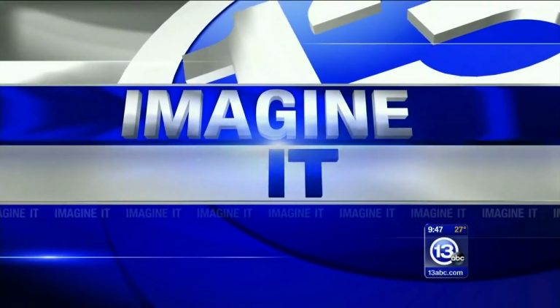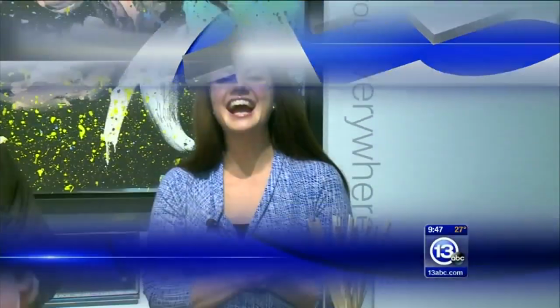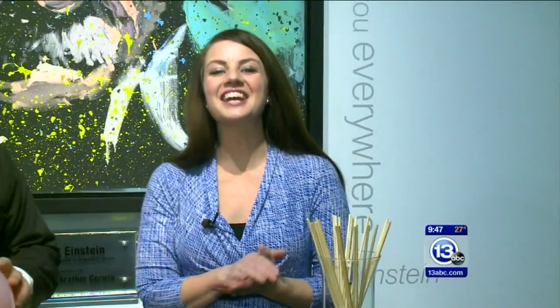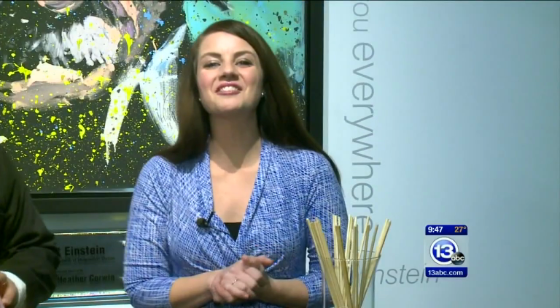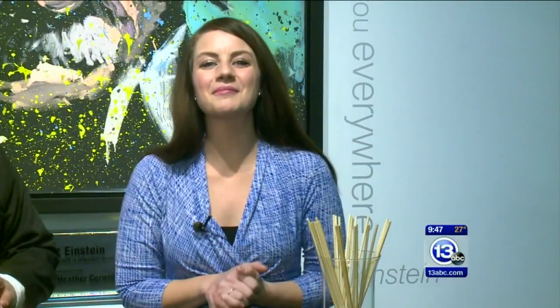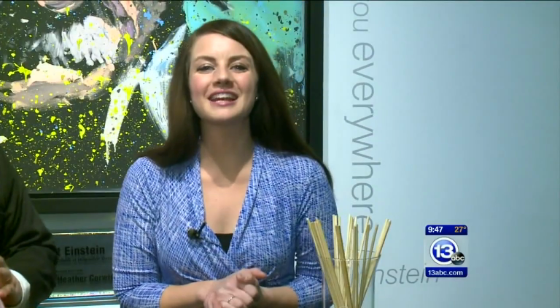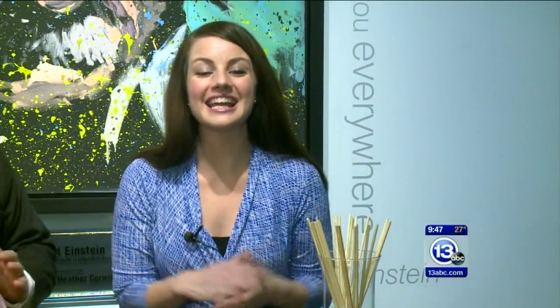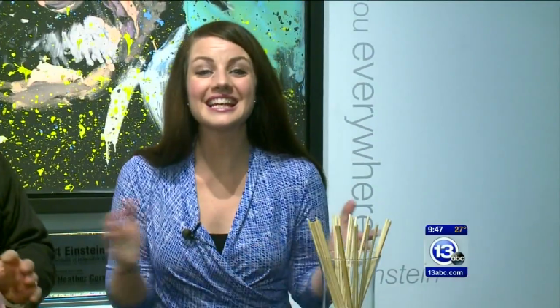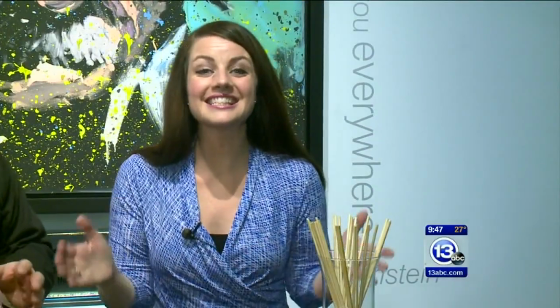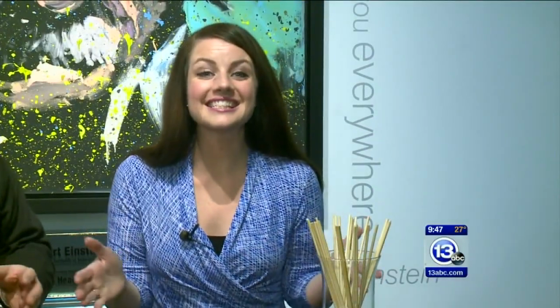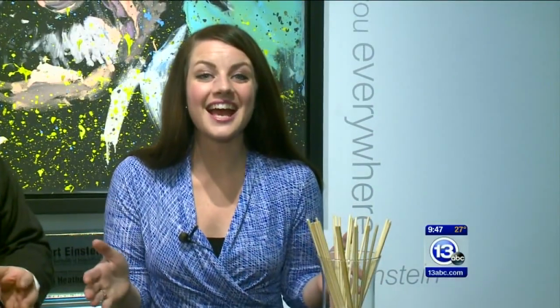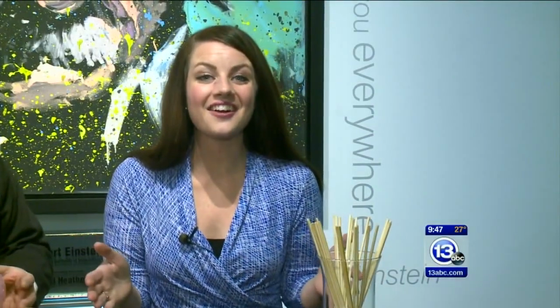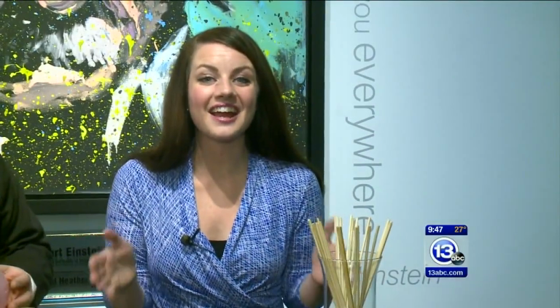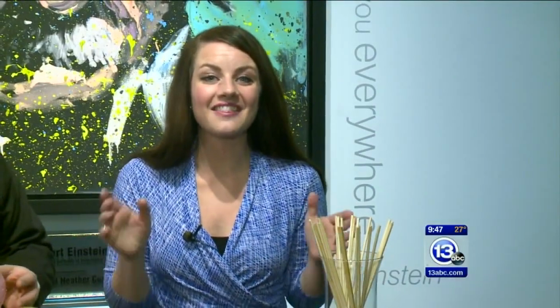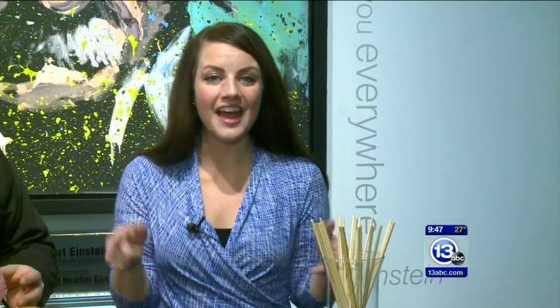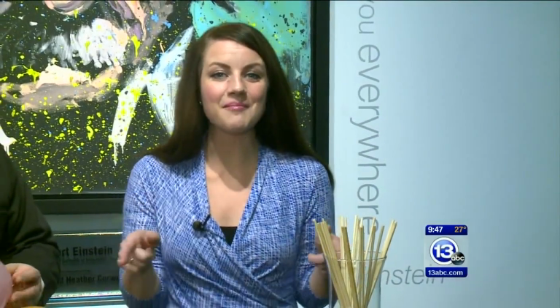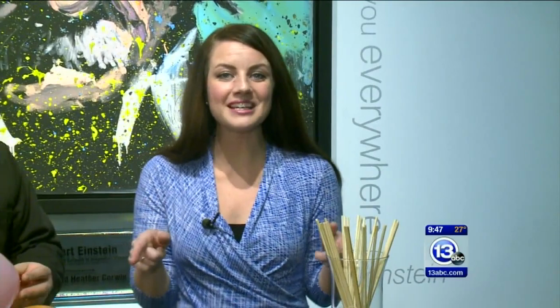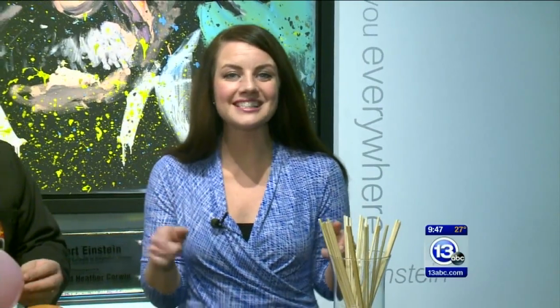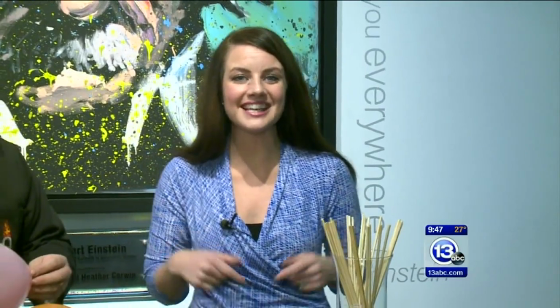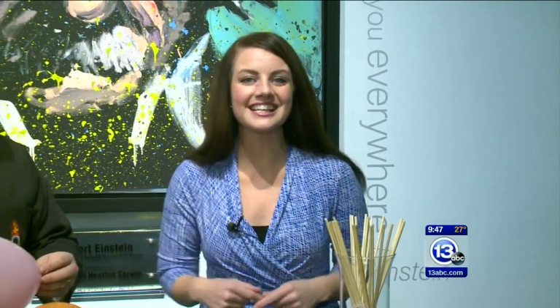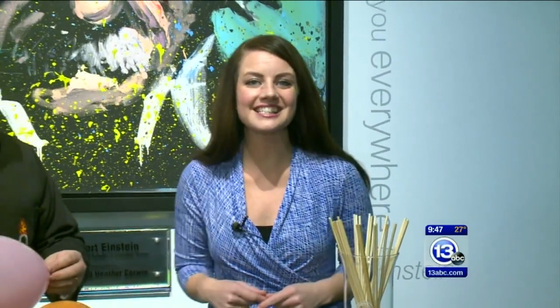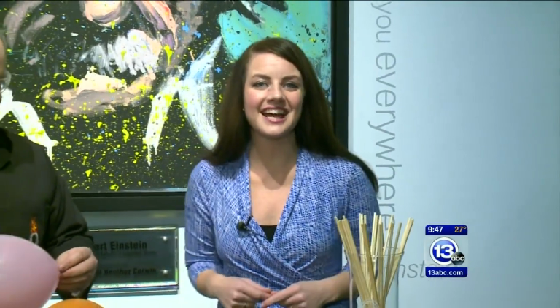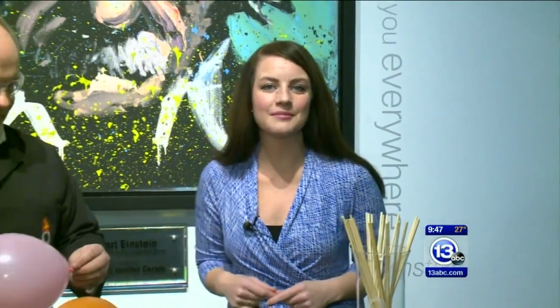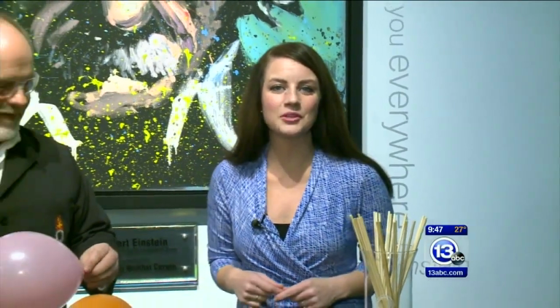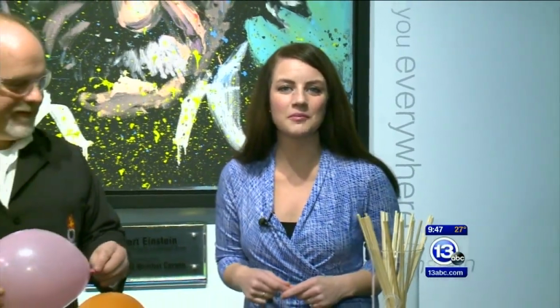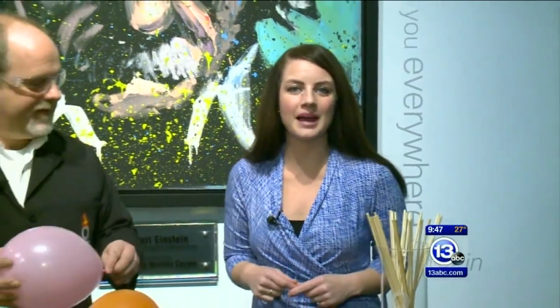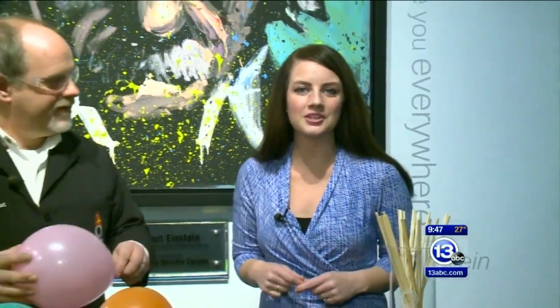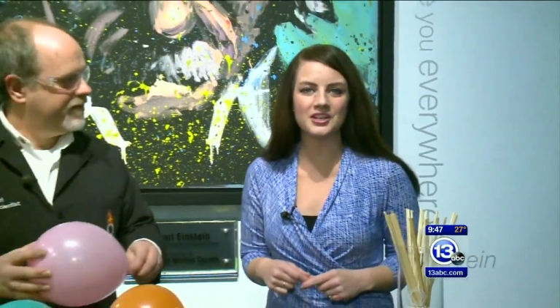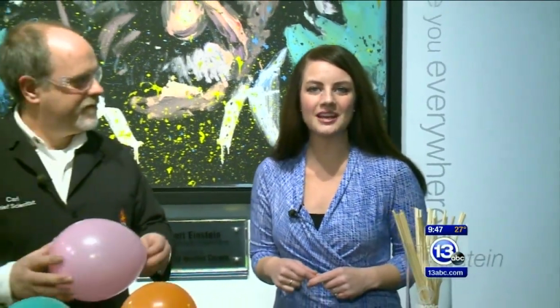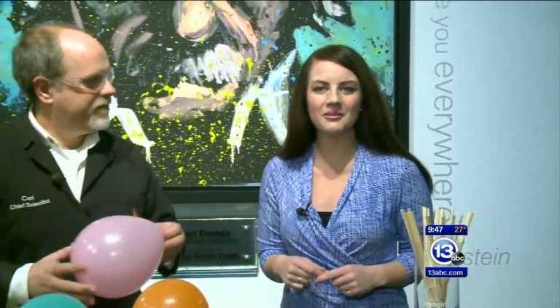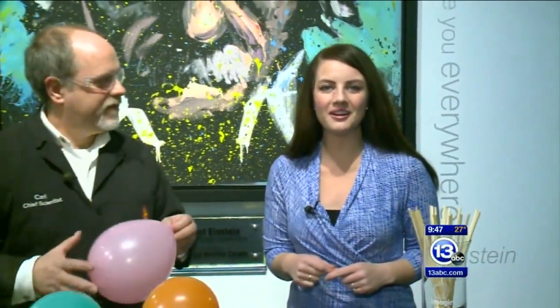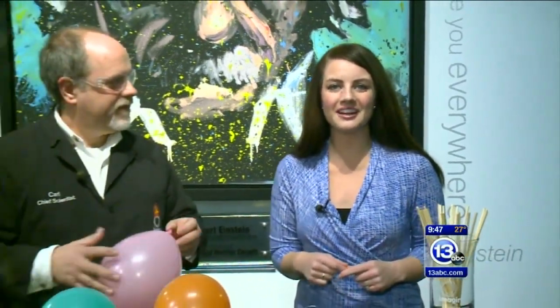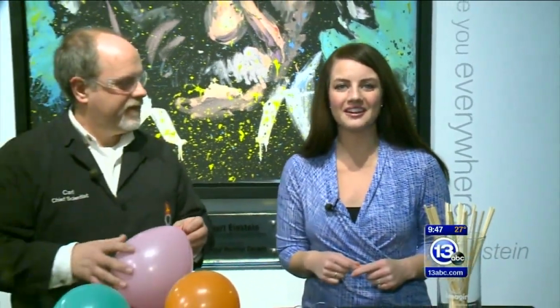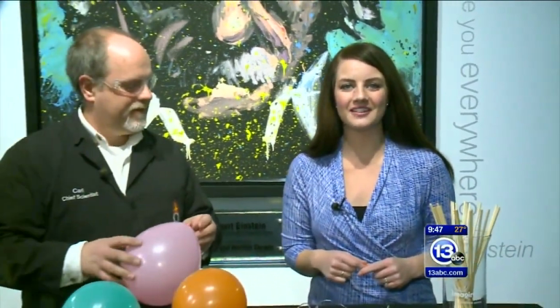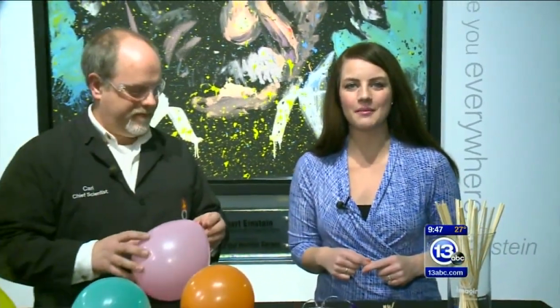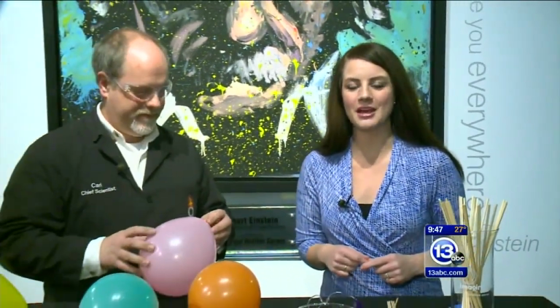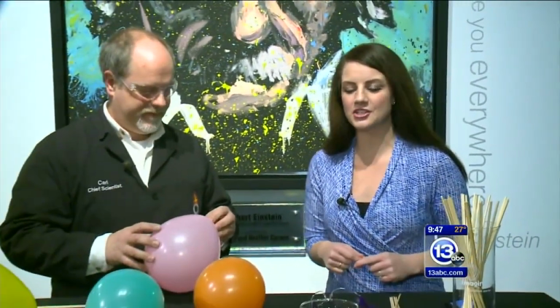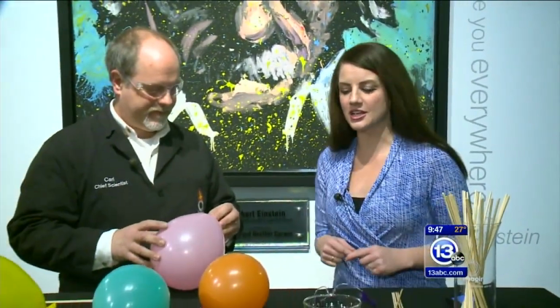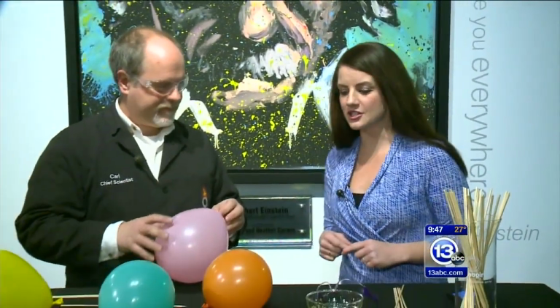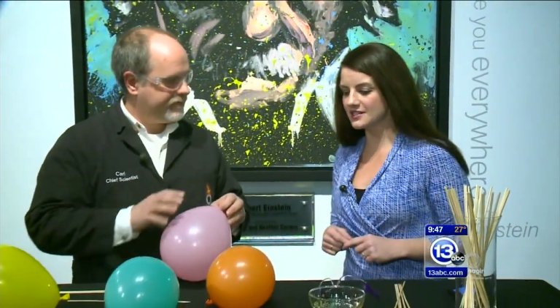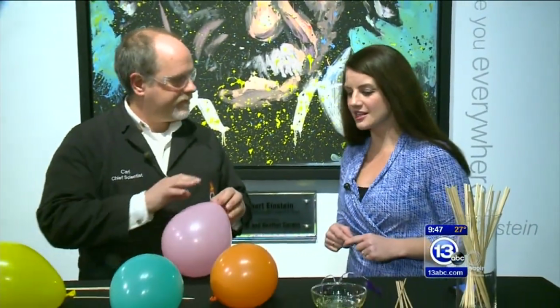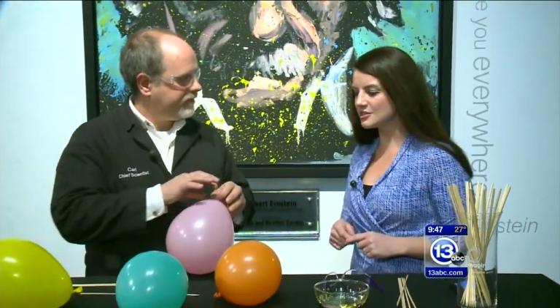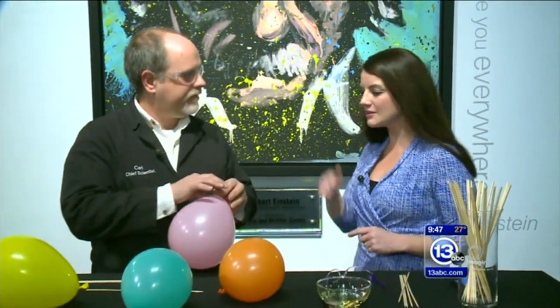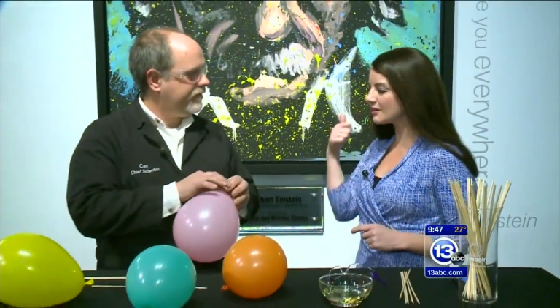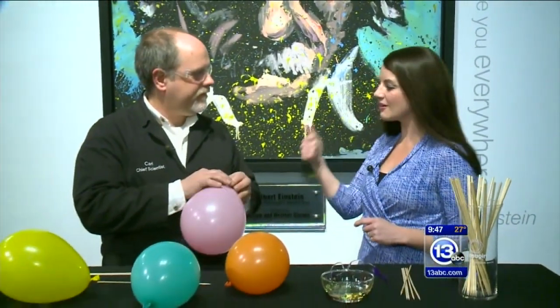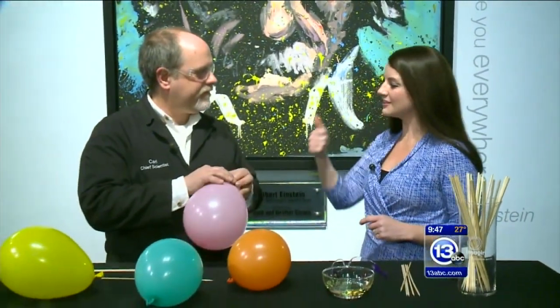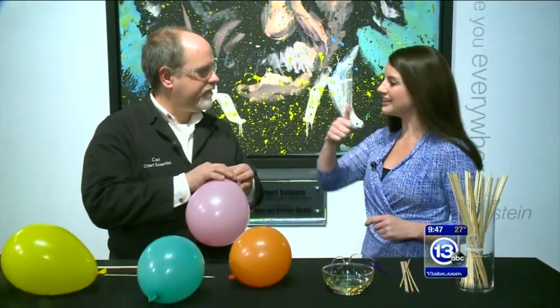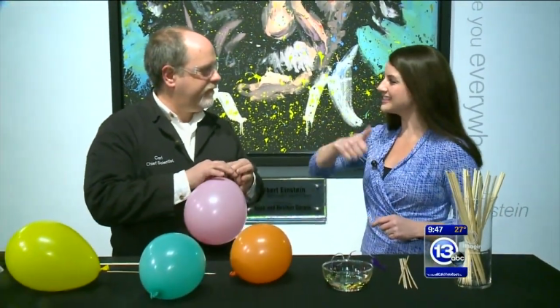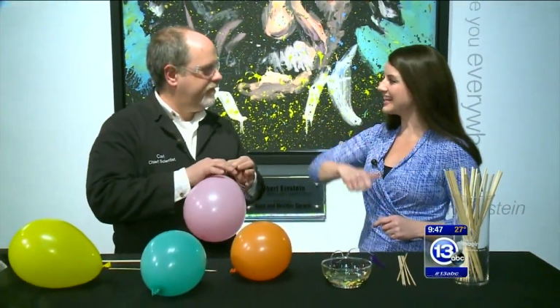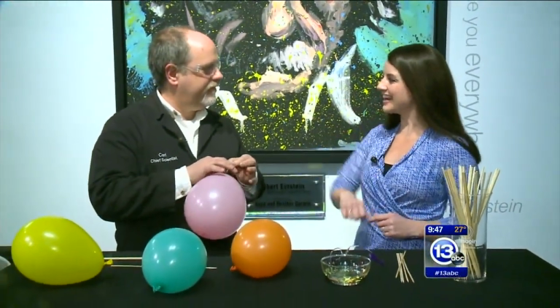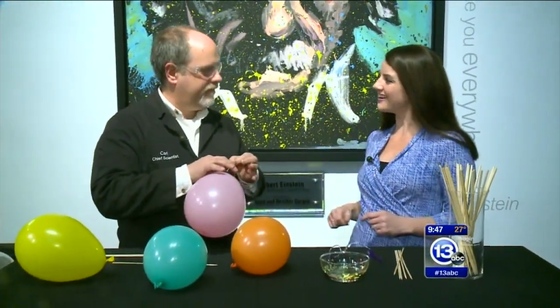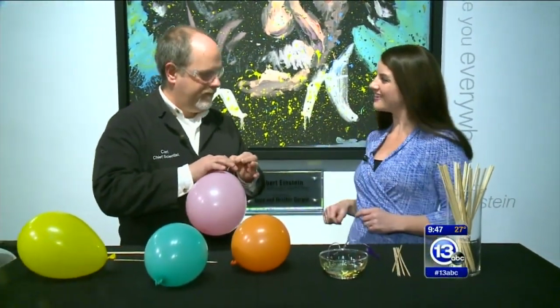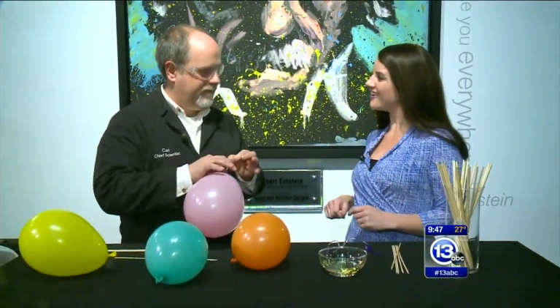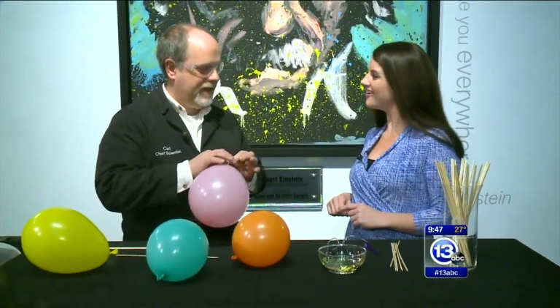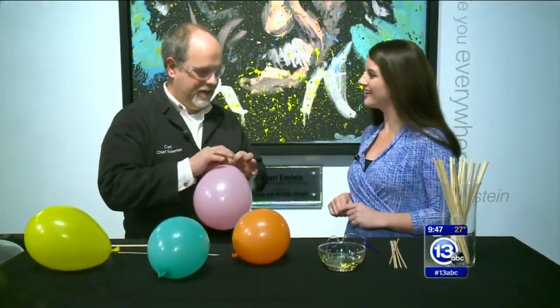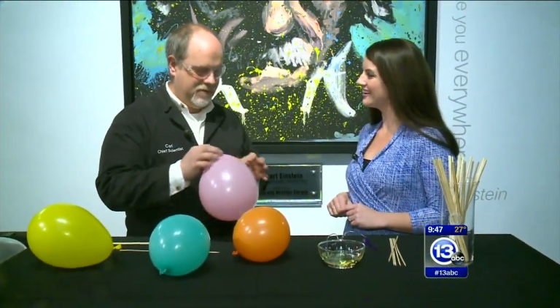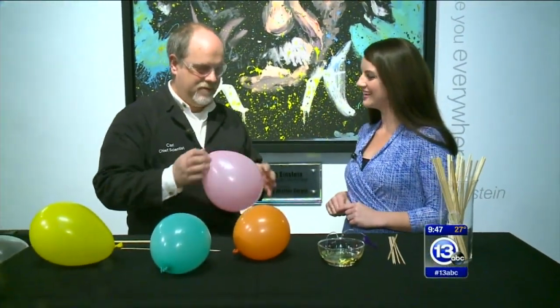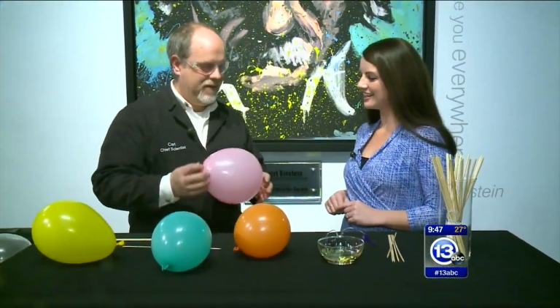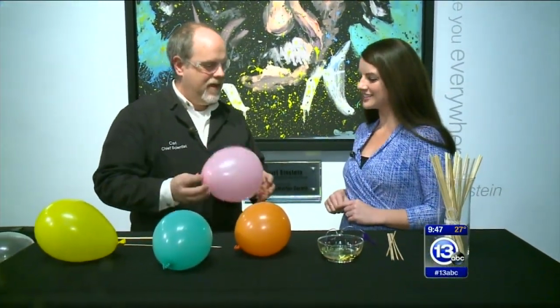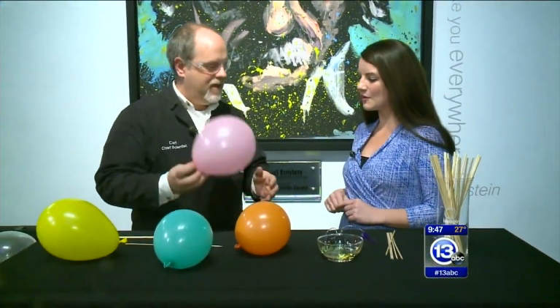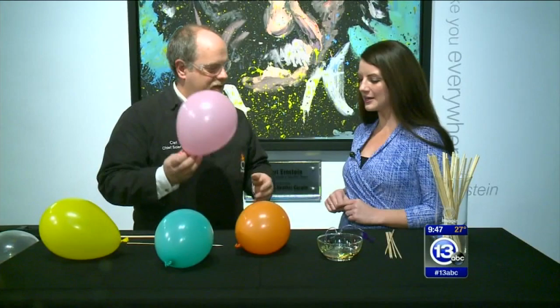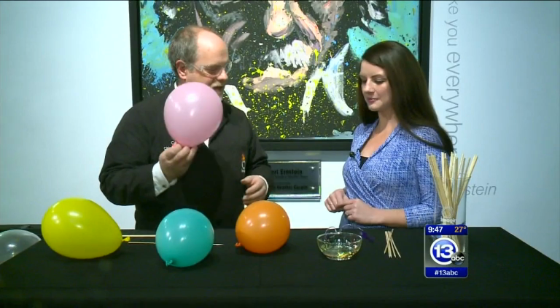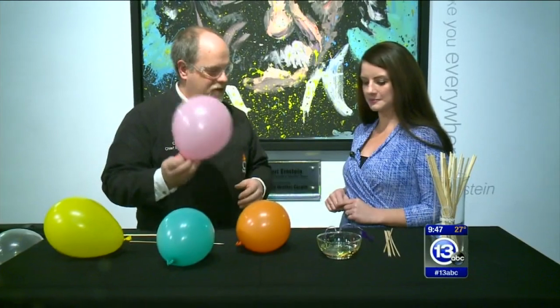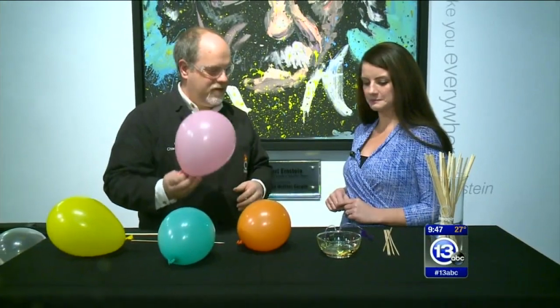Hi everybody, it is Saturday, that means it is time to imagine it. We are here at the Imagination Station with Carl Nelson. Hey Carl. Hello. How's it going? Good.